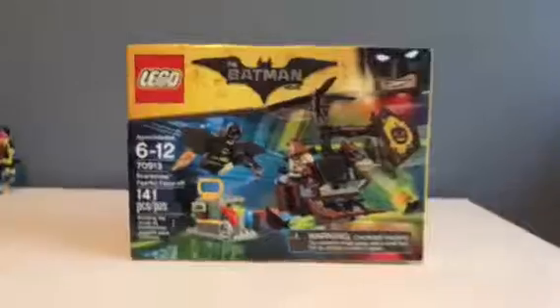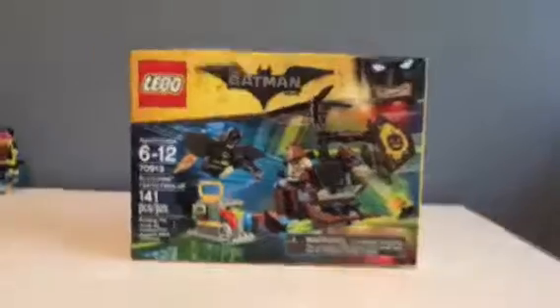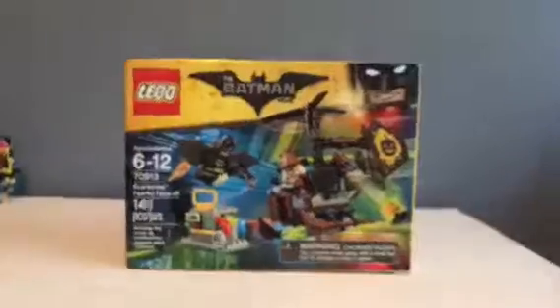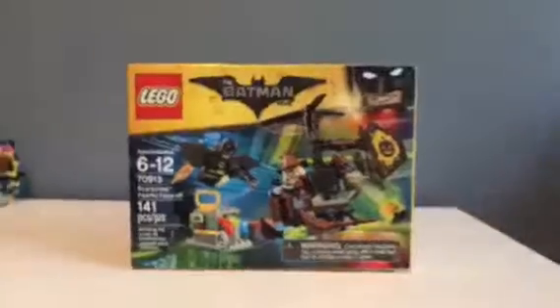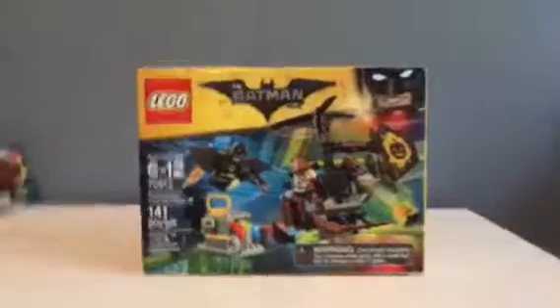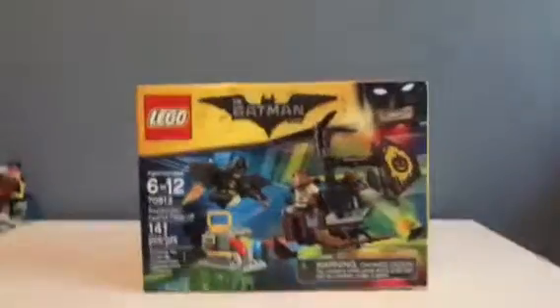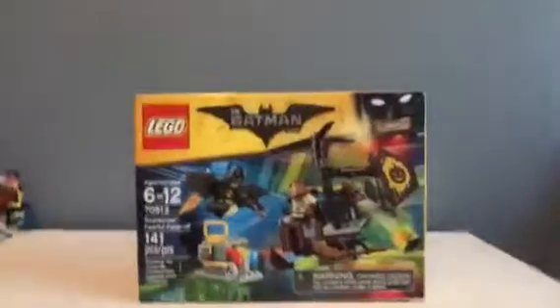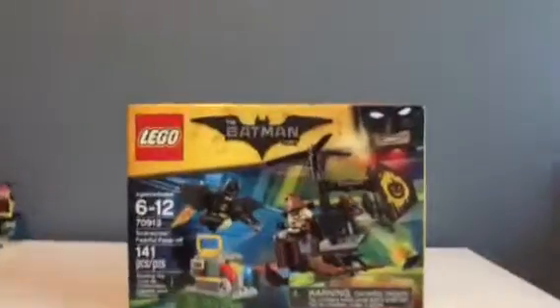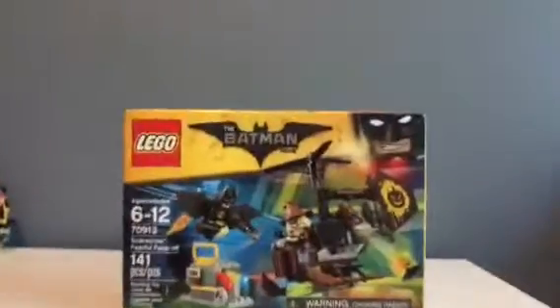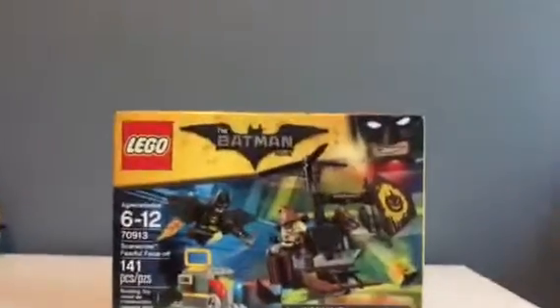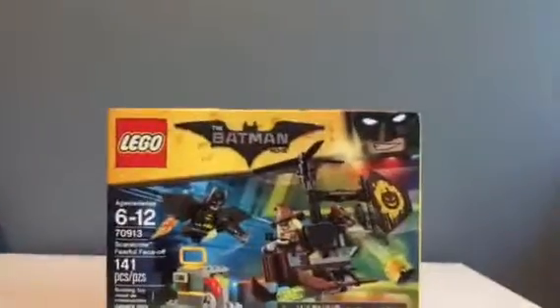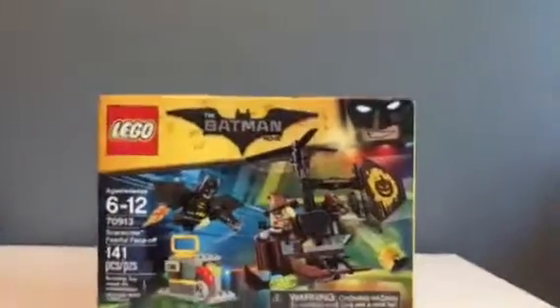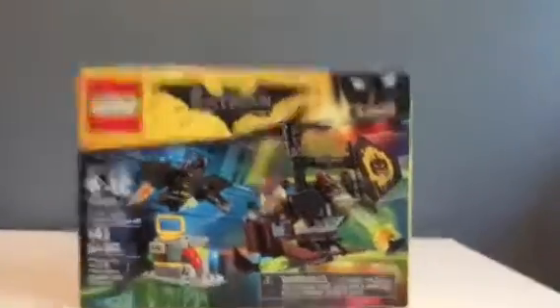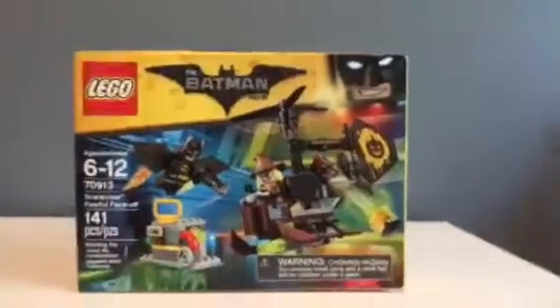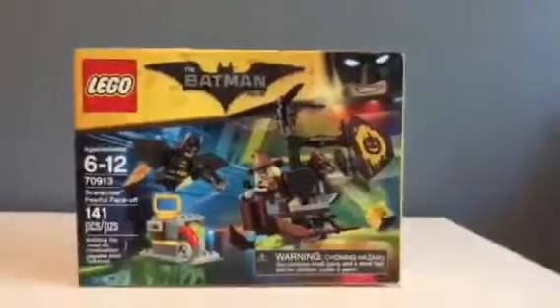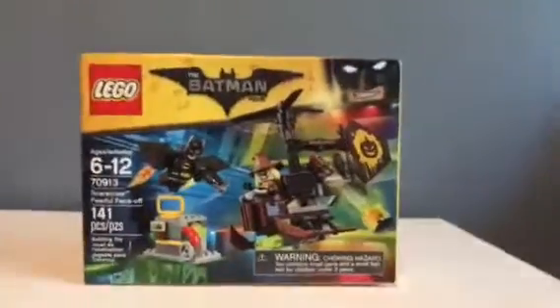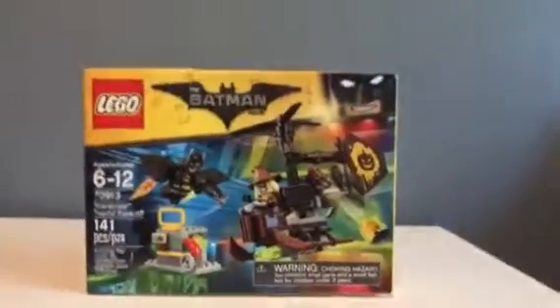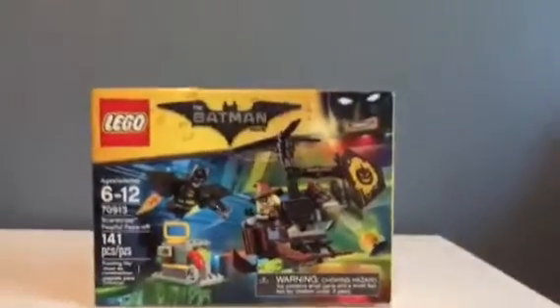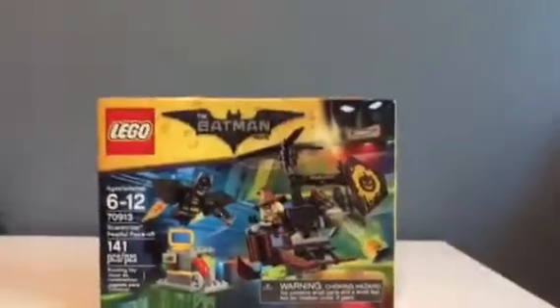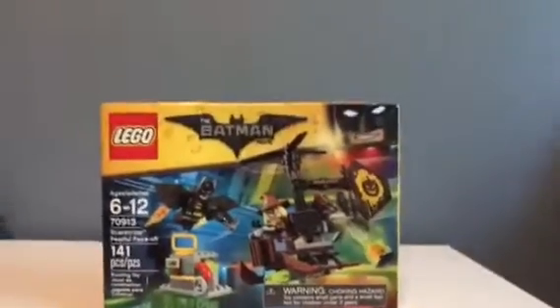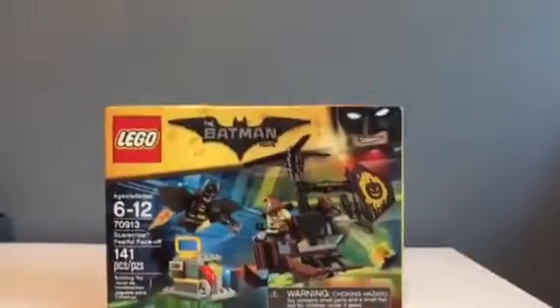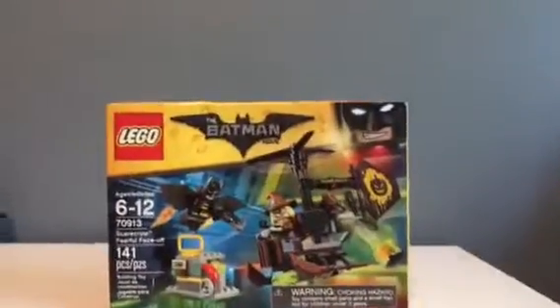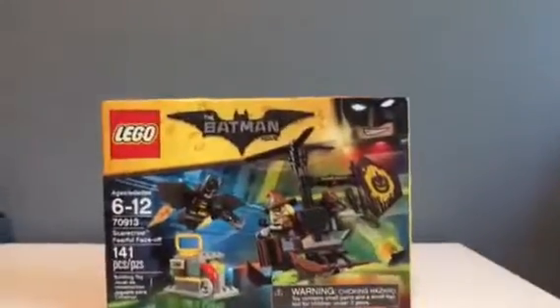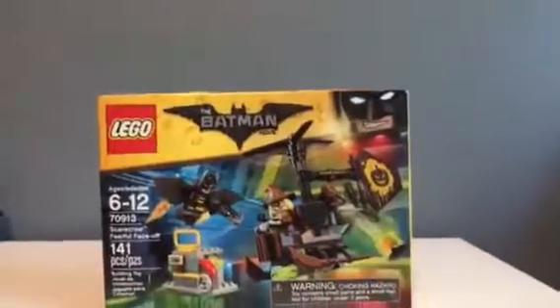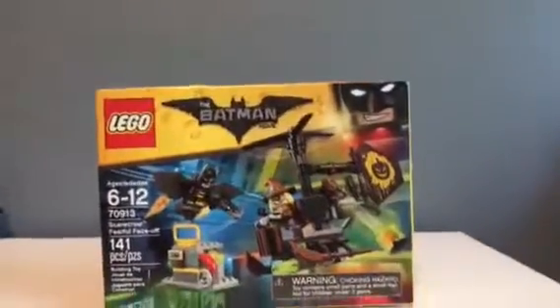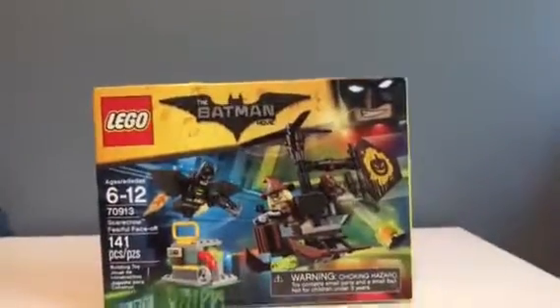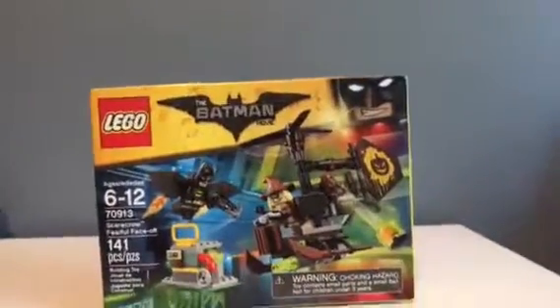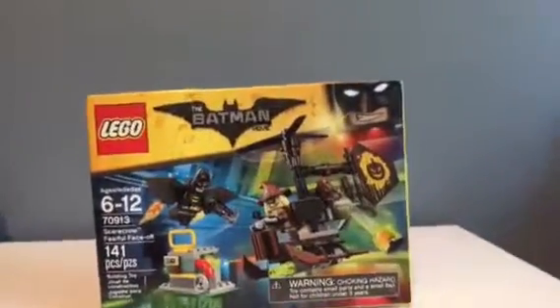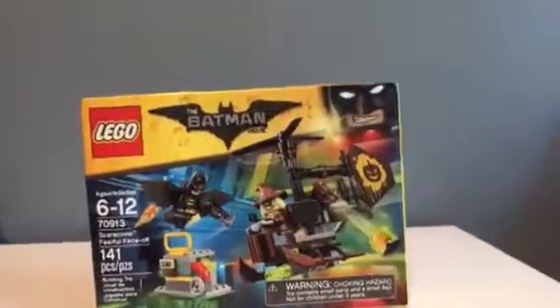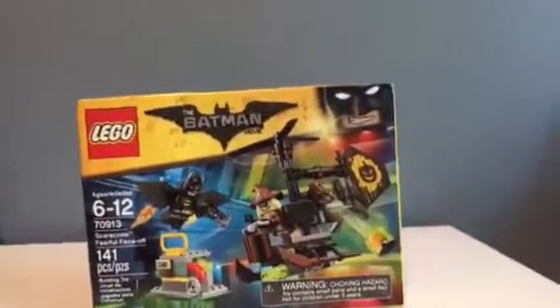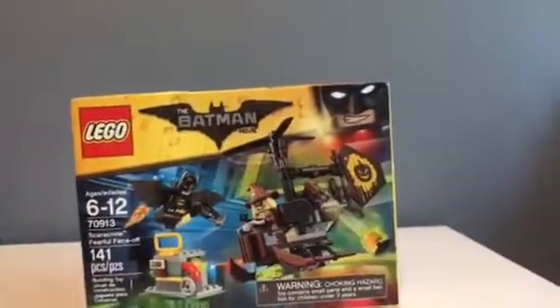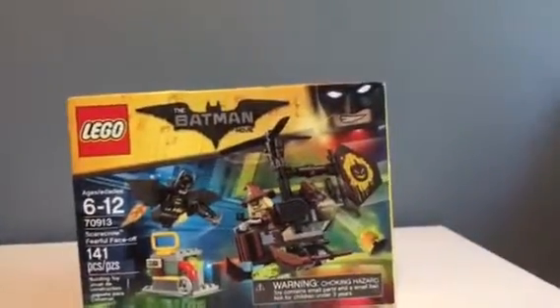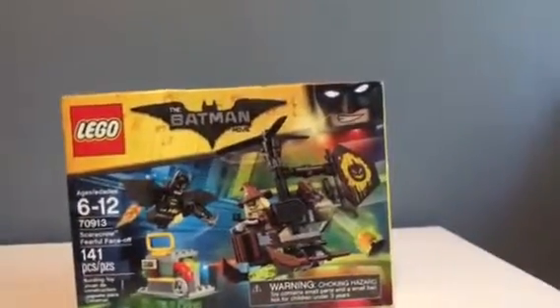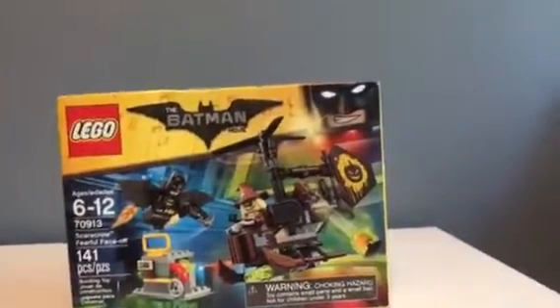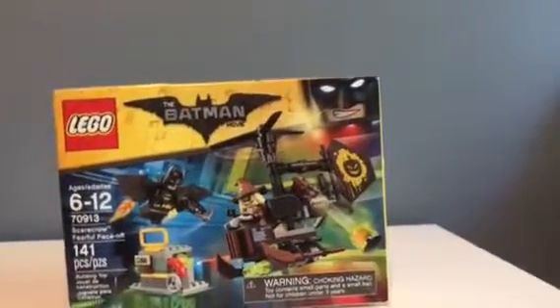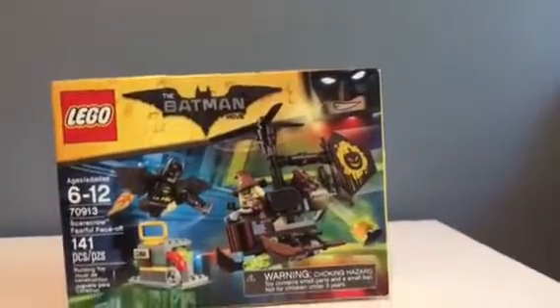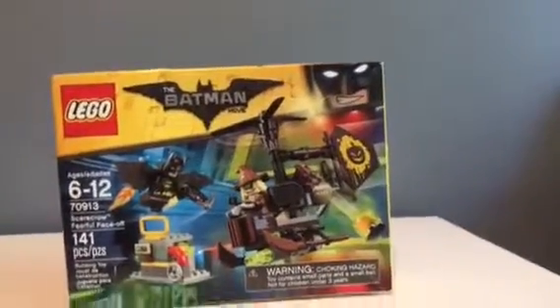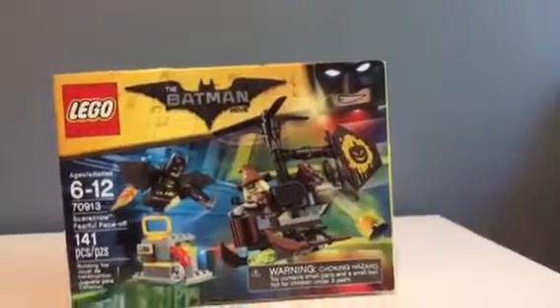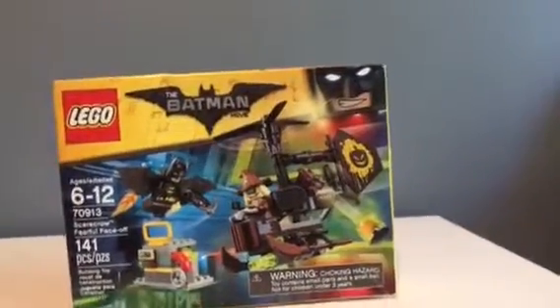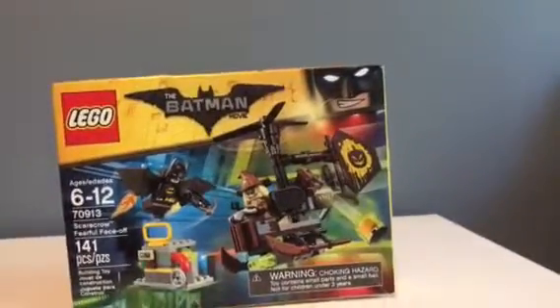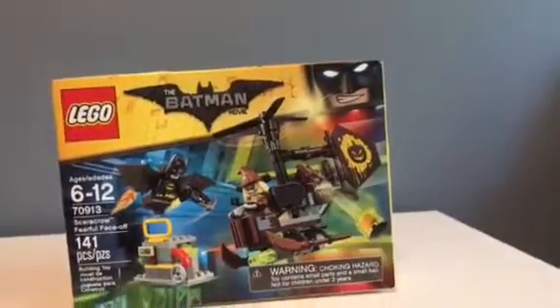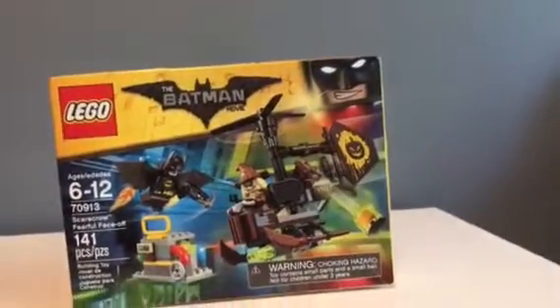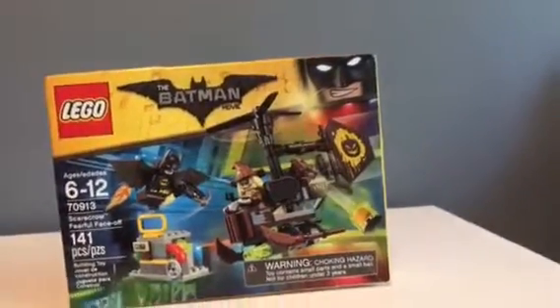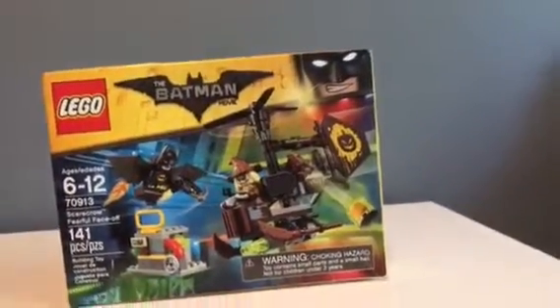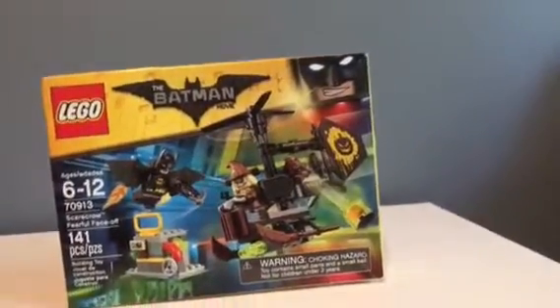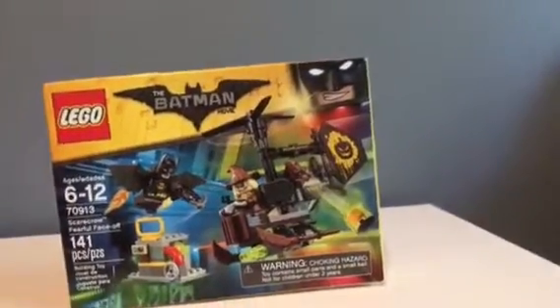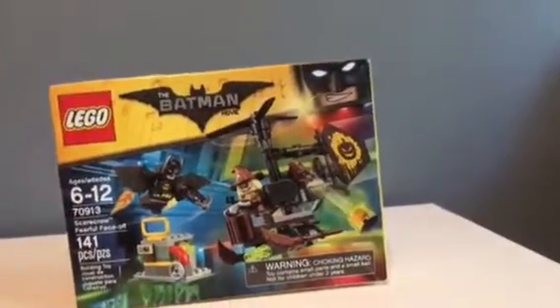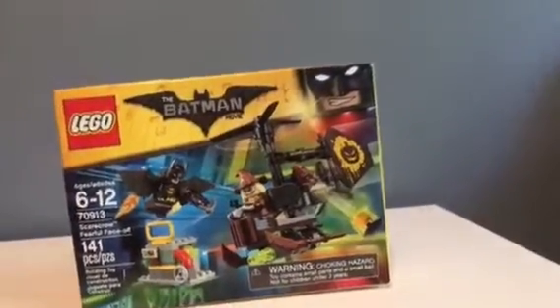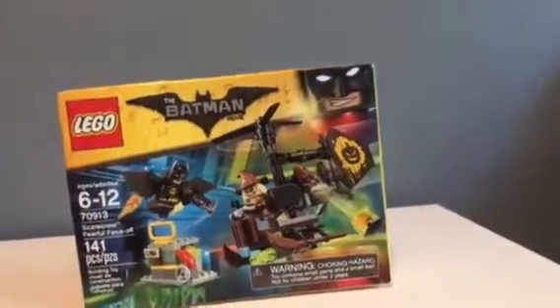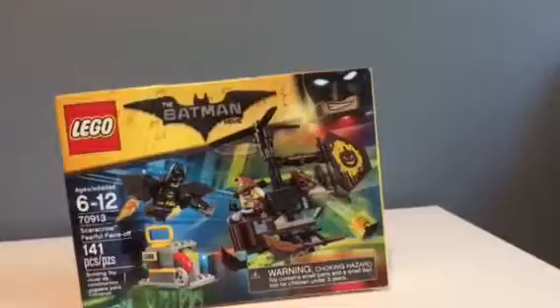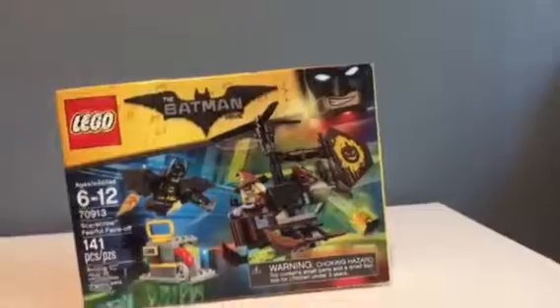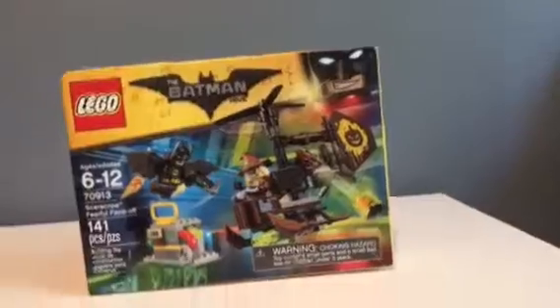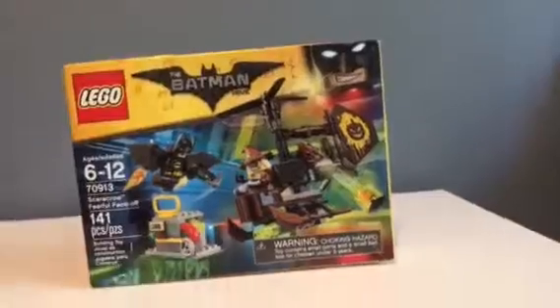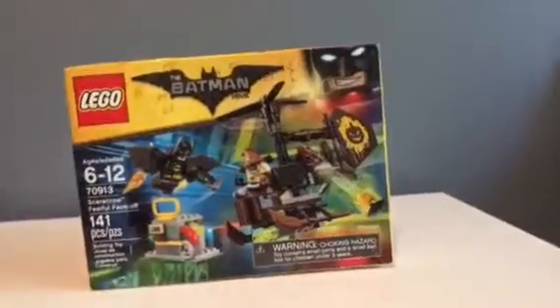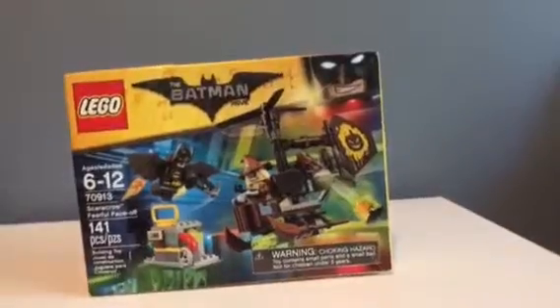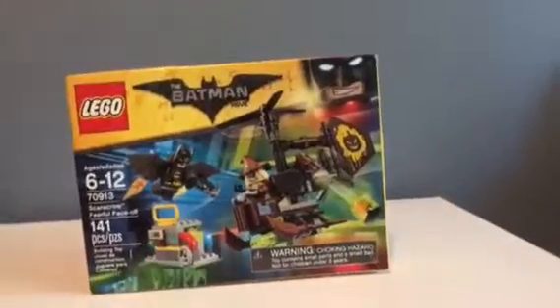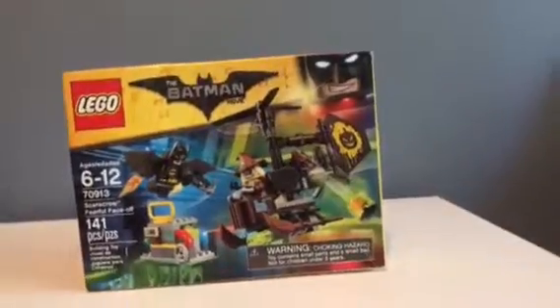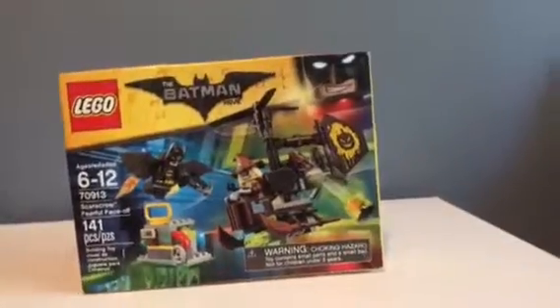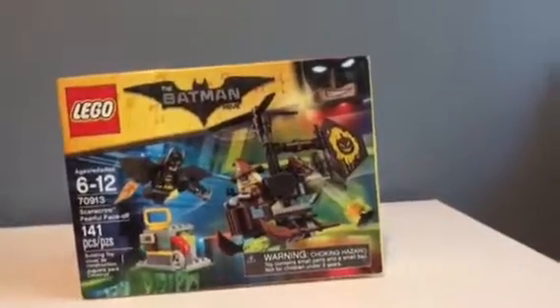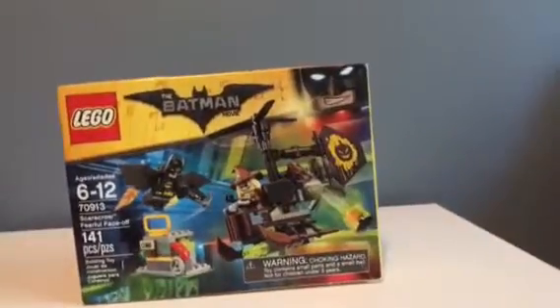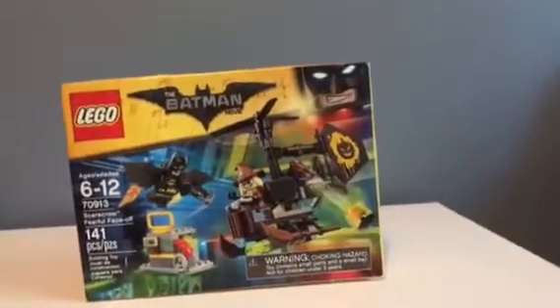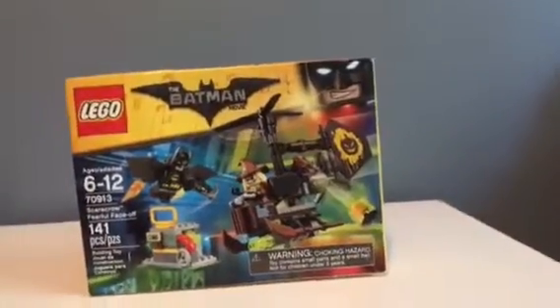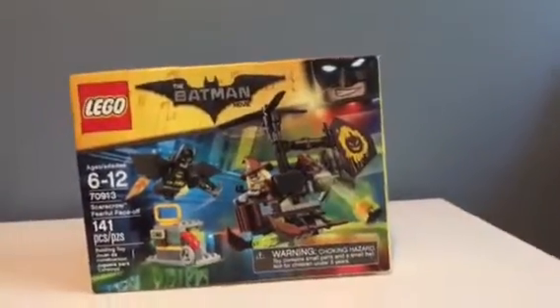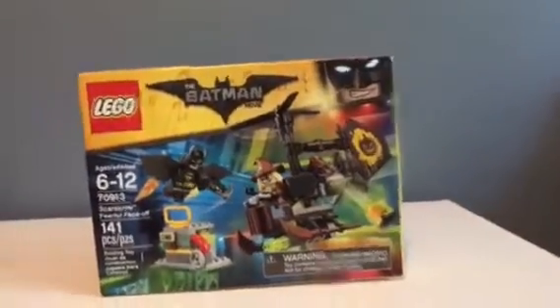Hey guys, I am back doing another video, and today we're going to be reviewing the Lego Batman Movie Scarecrow Fearful Faceoff.